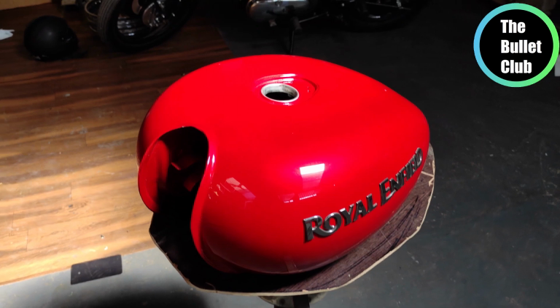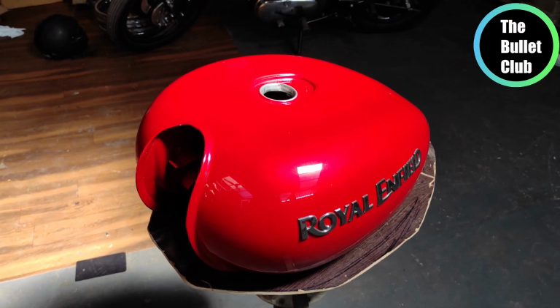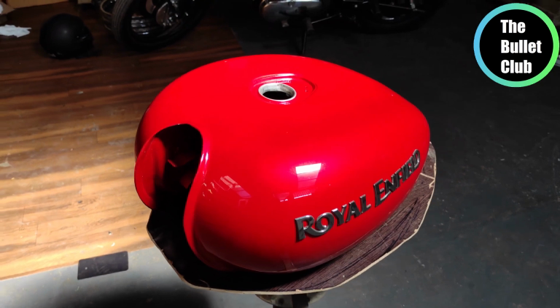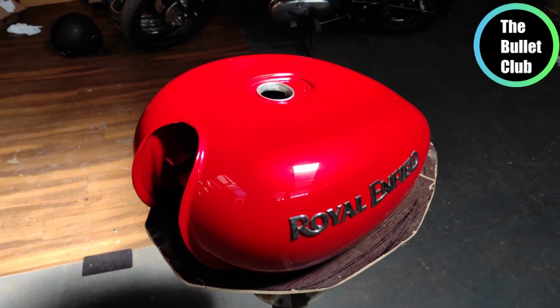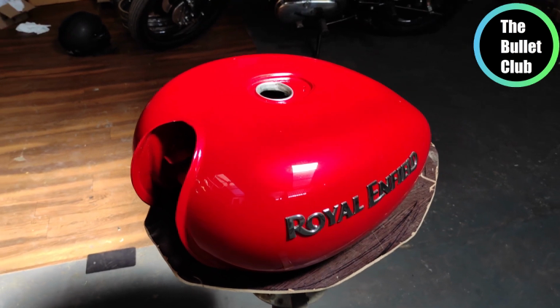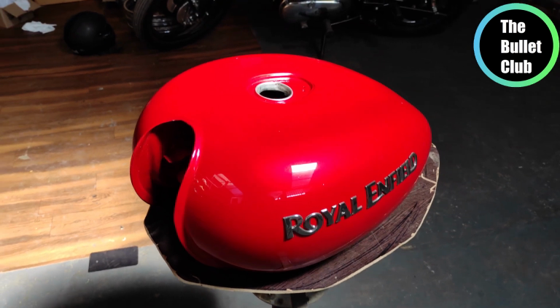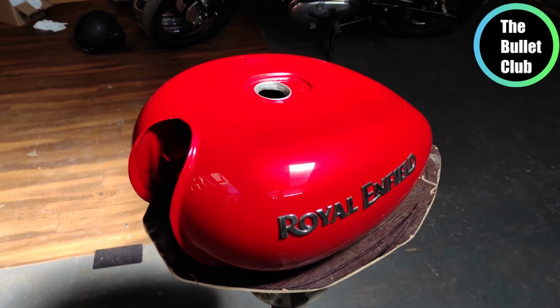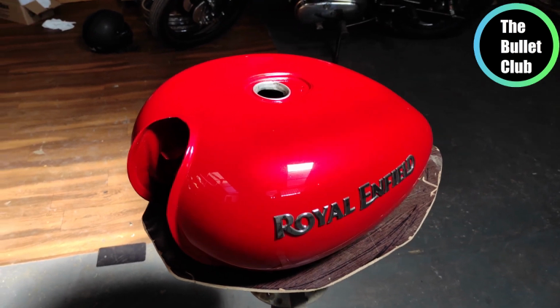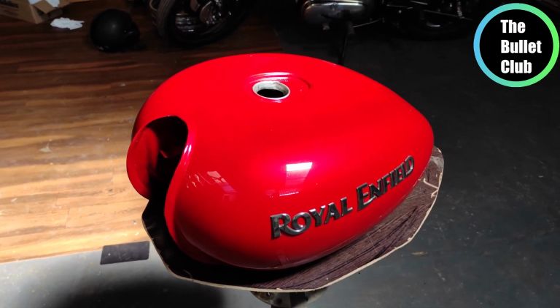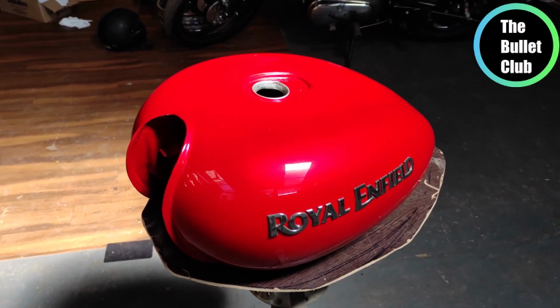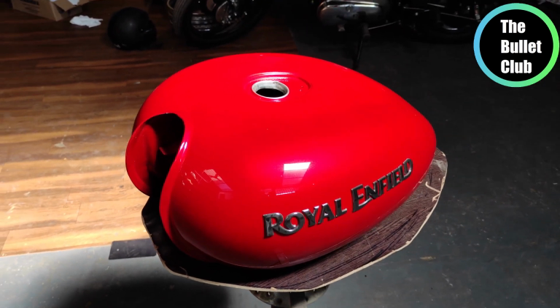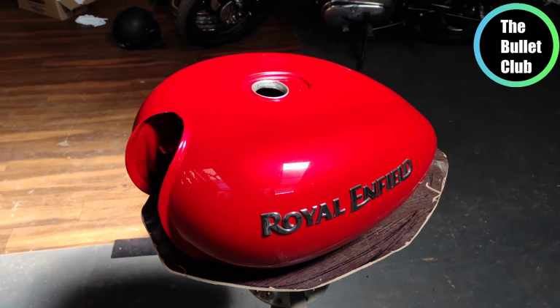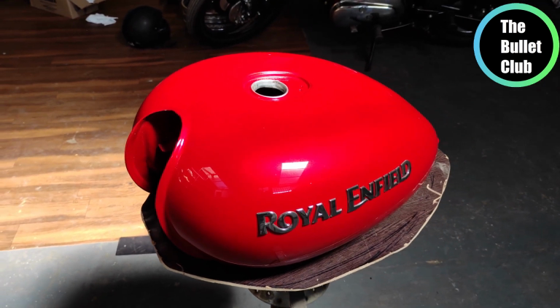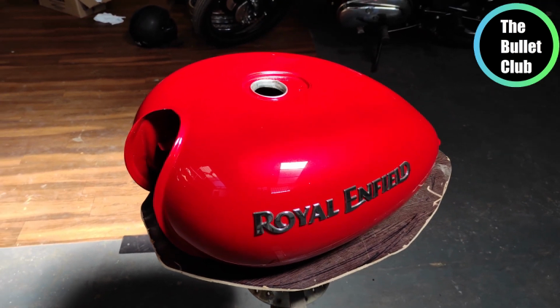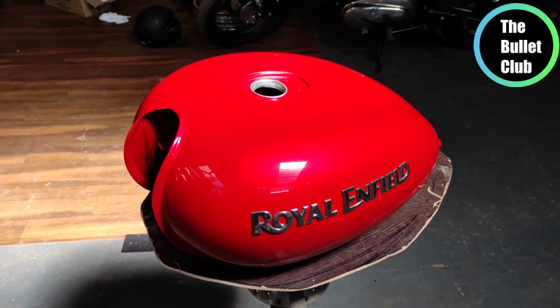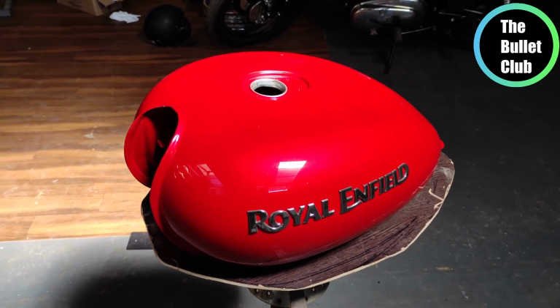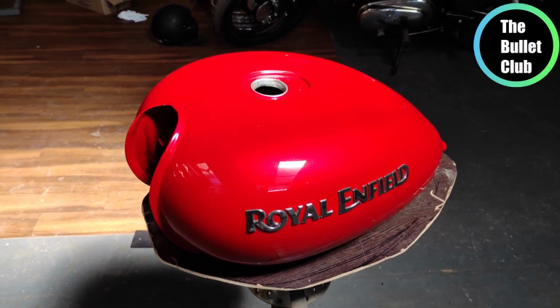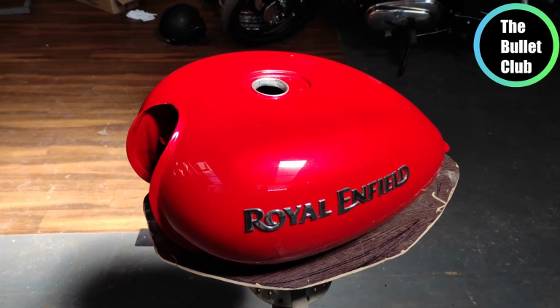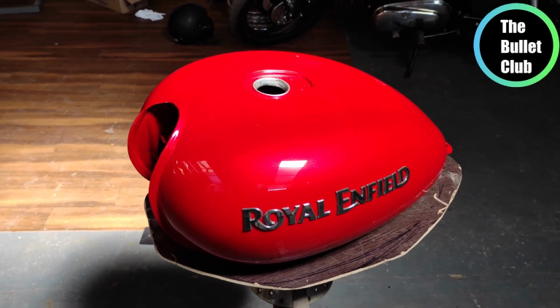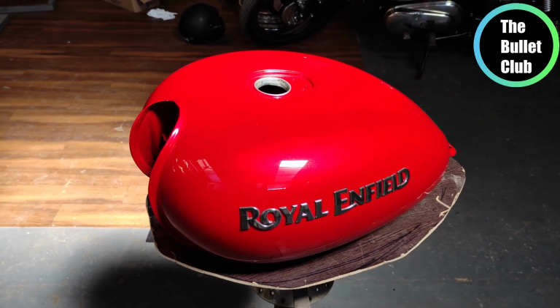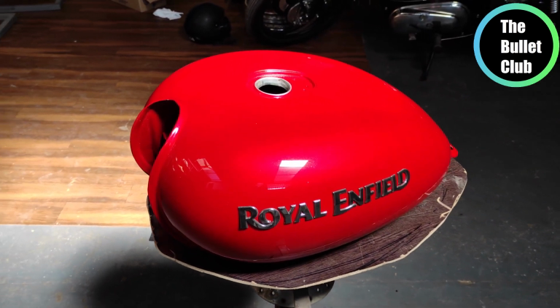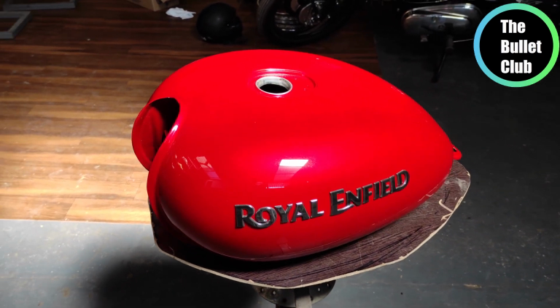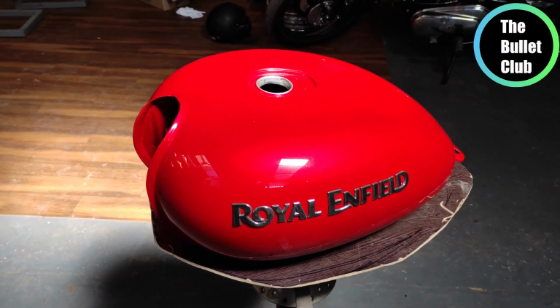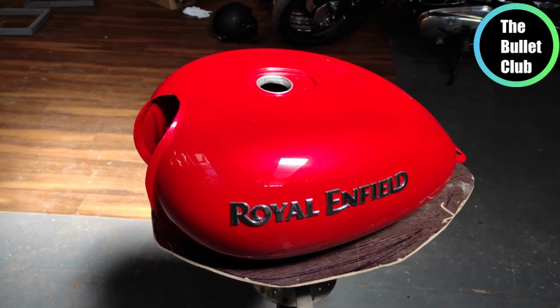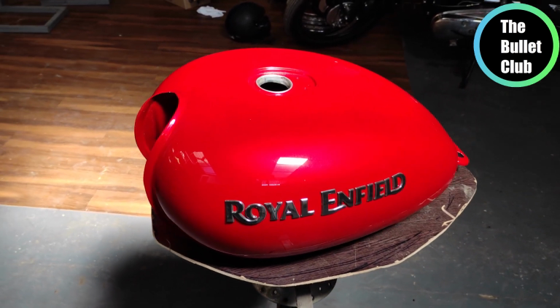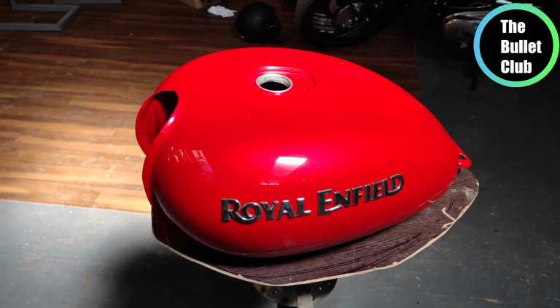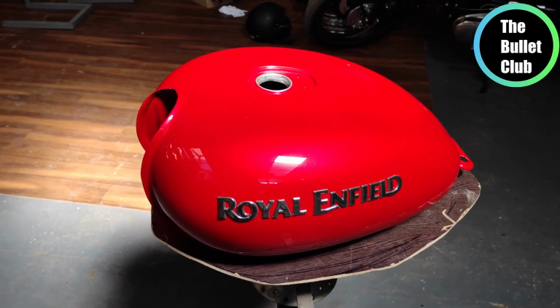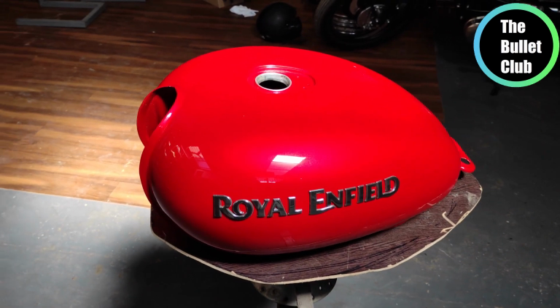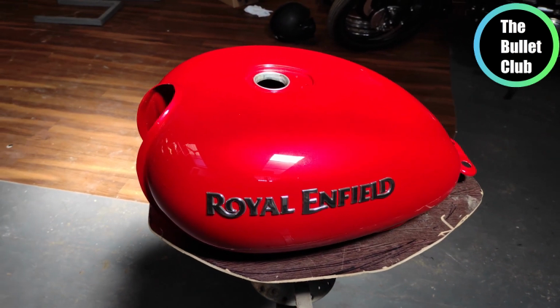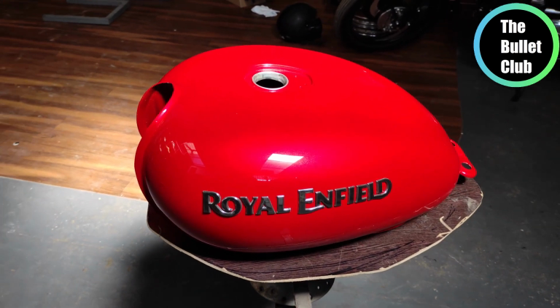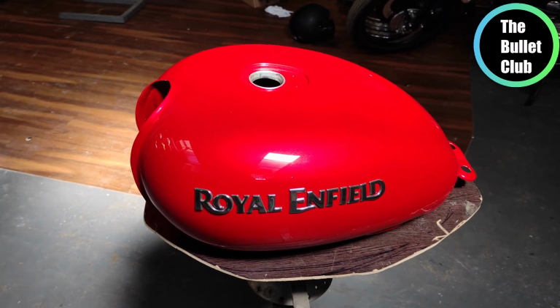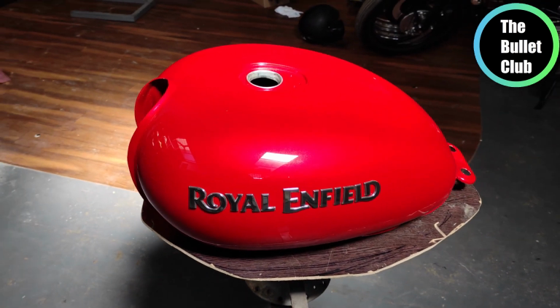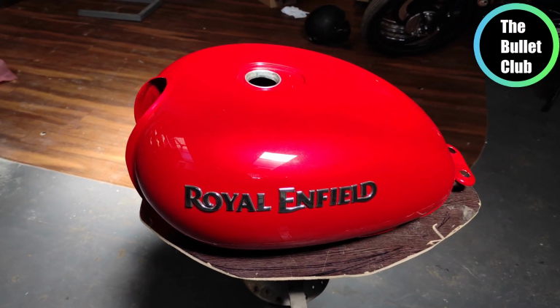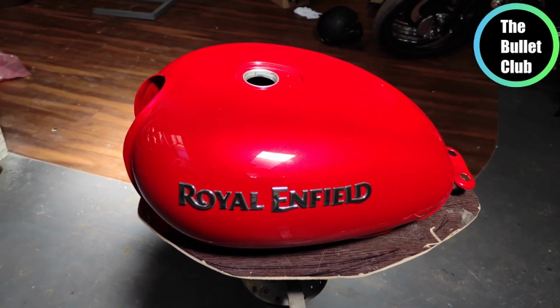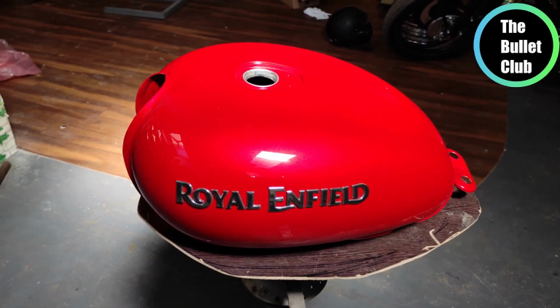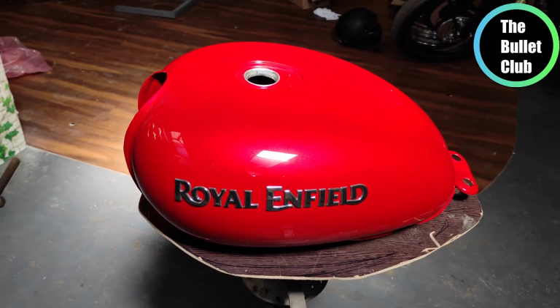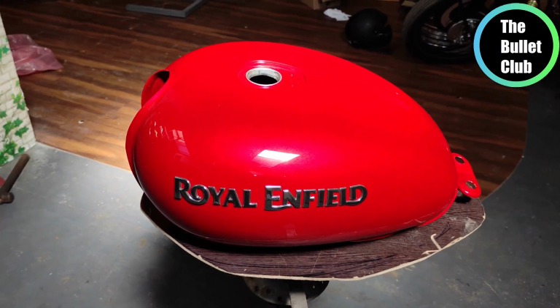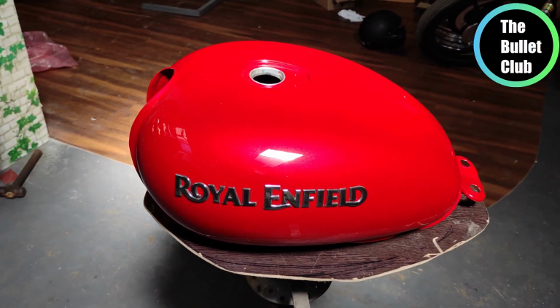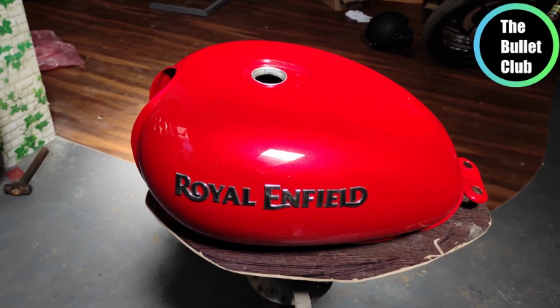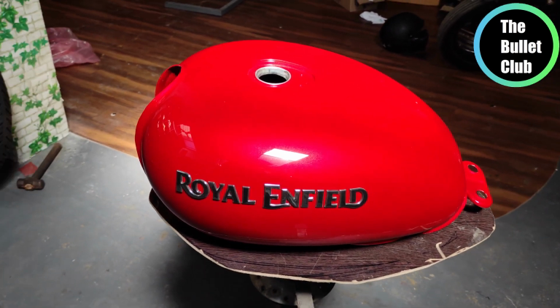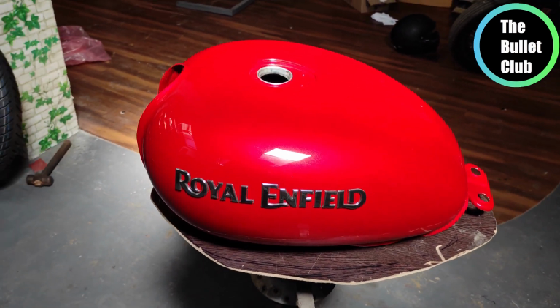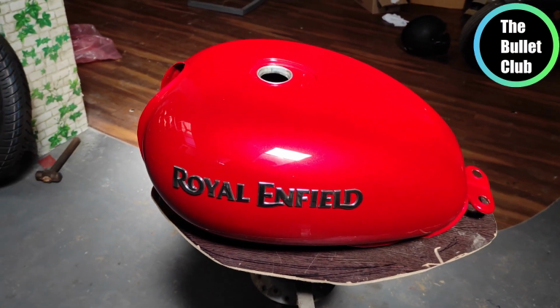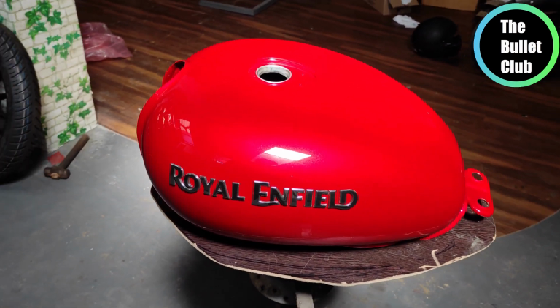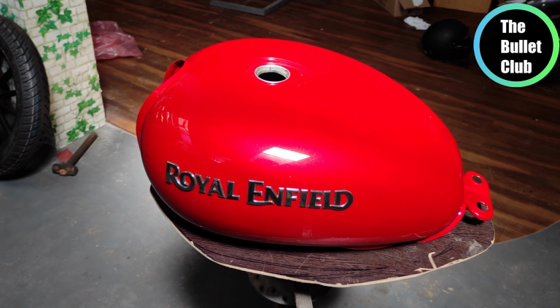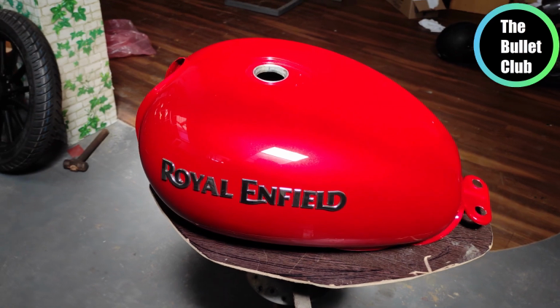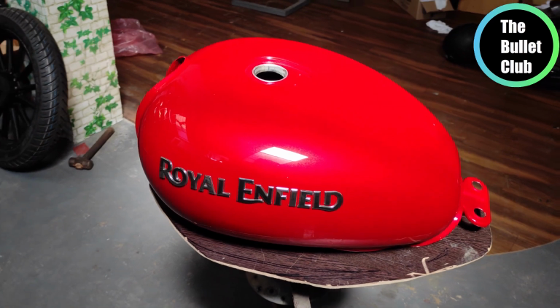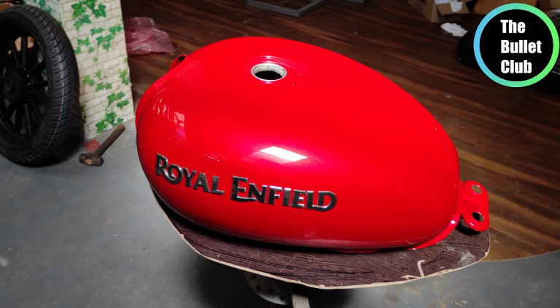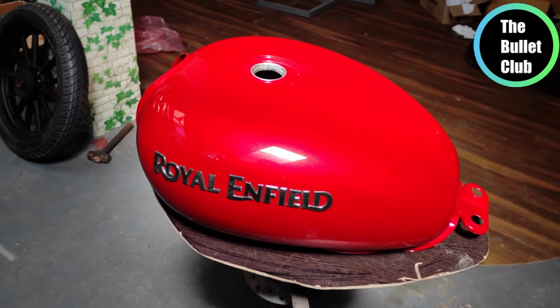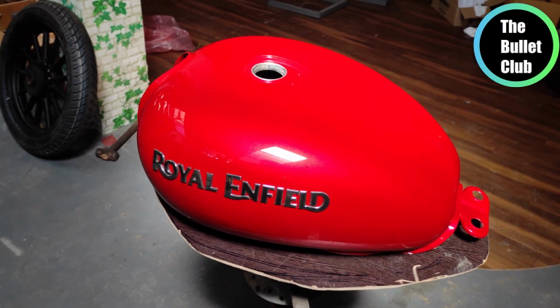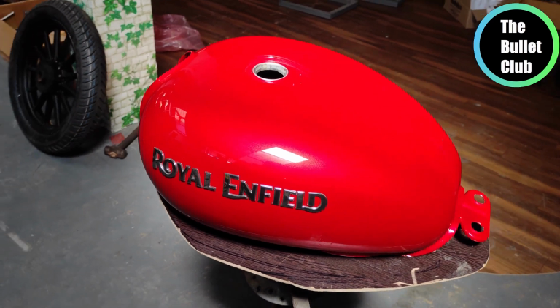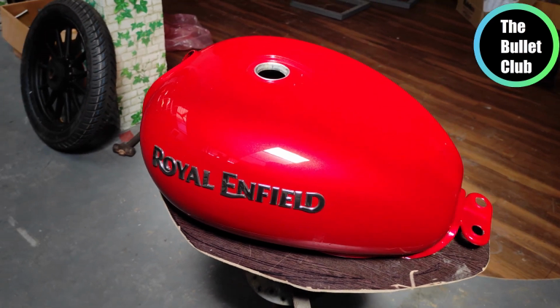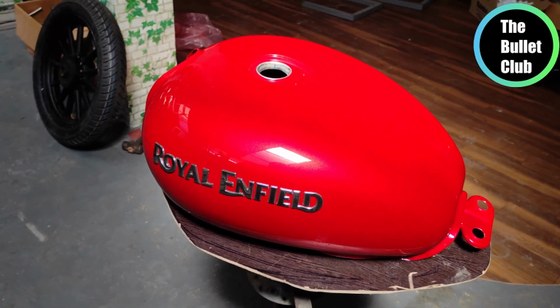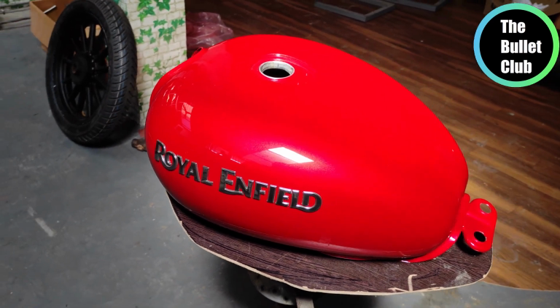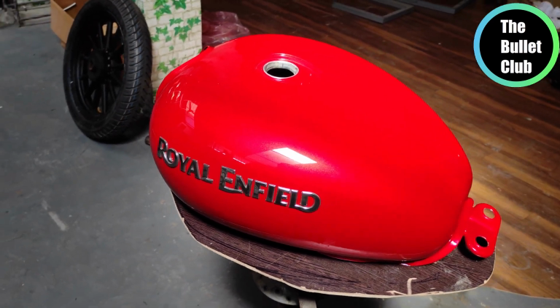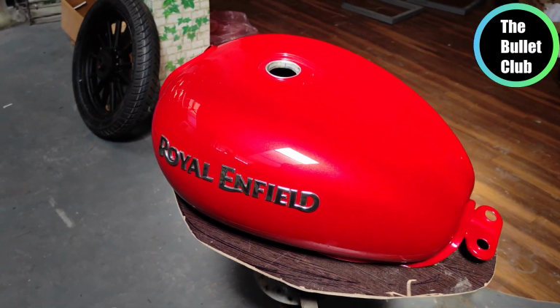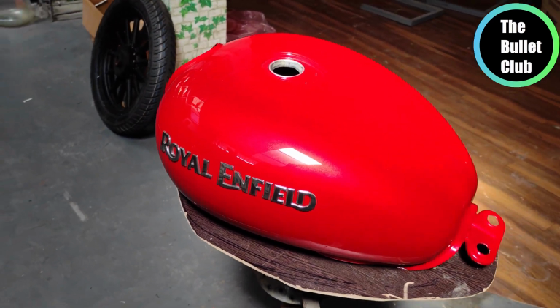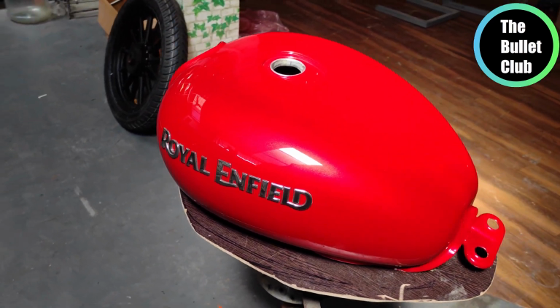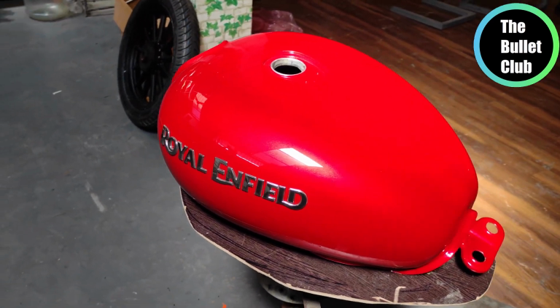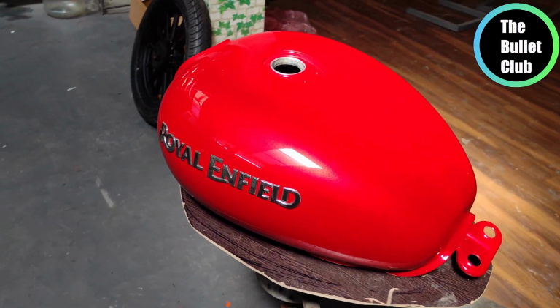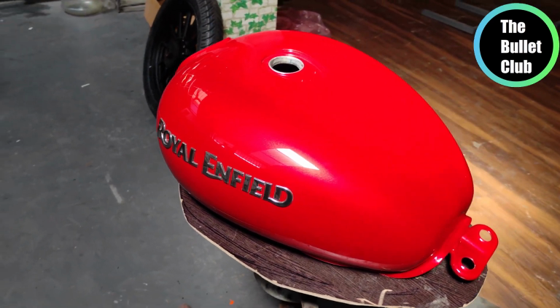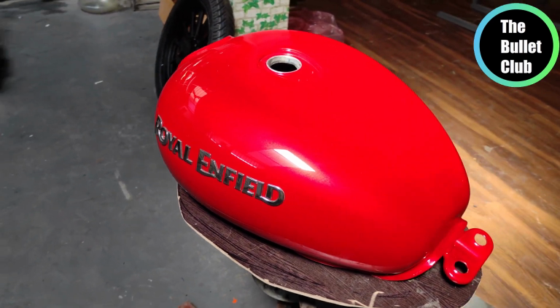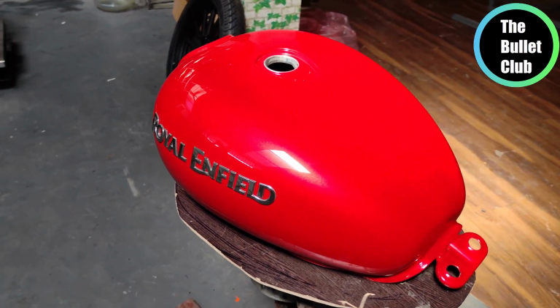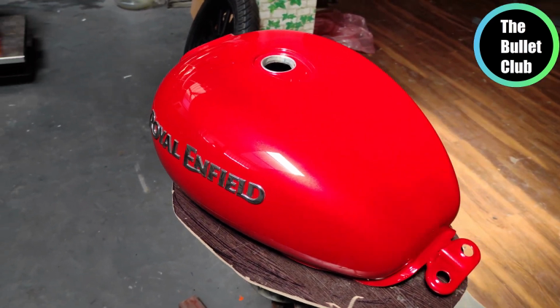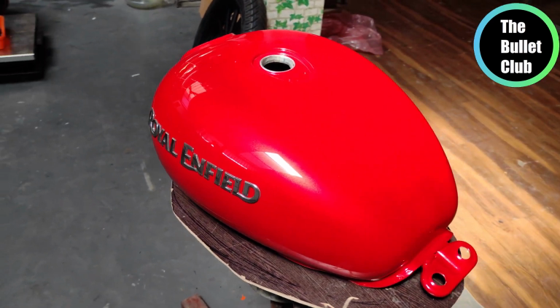Hi guys, I'm Karthik. Today we are going to paint the Classic 350 tank. It is called Intense Red.